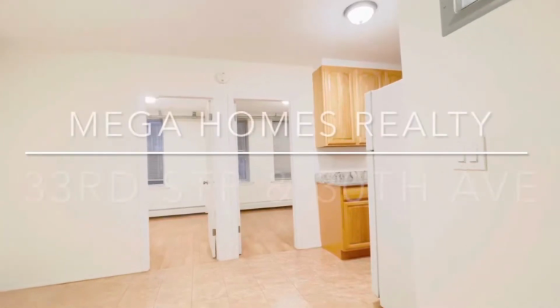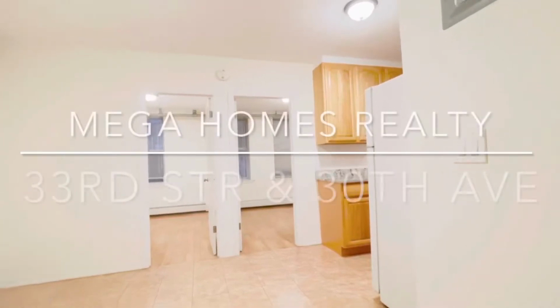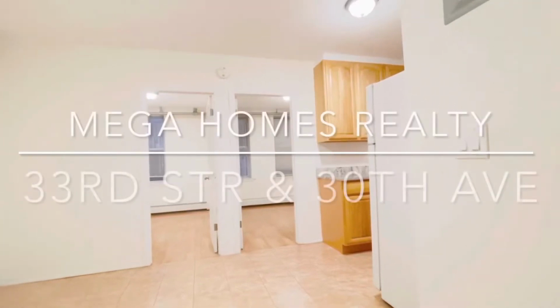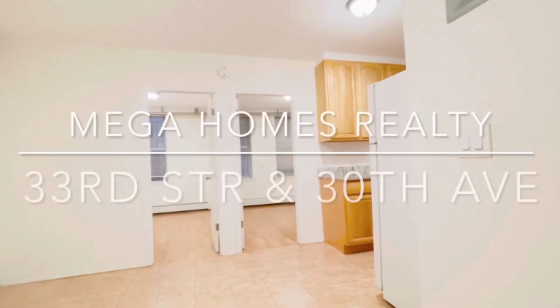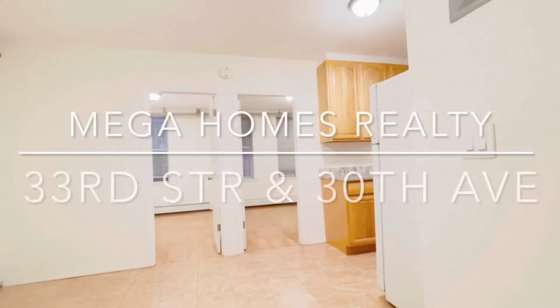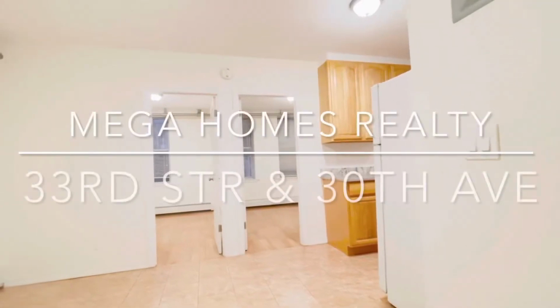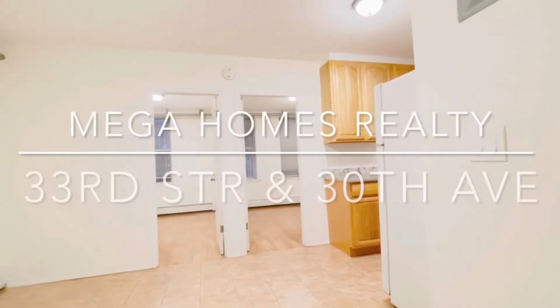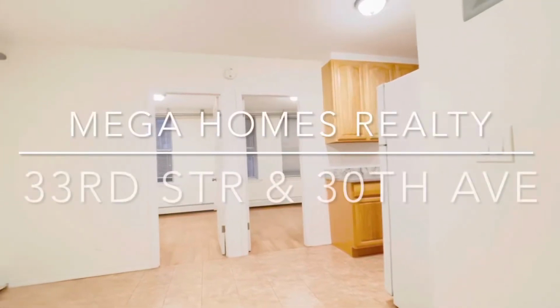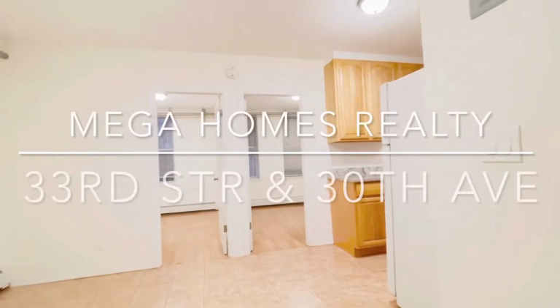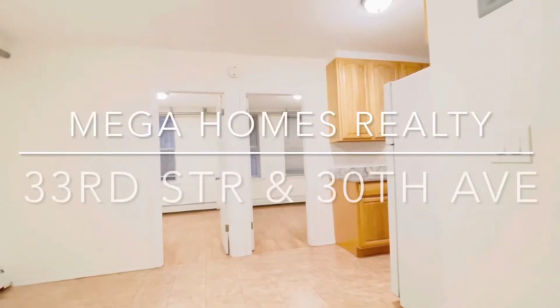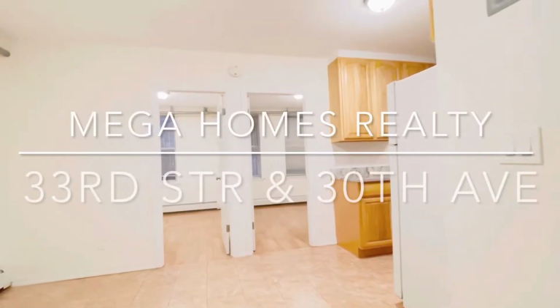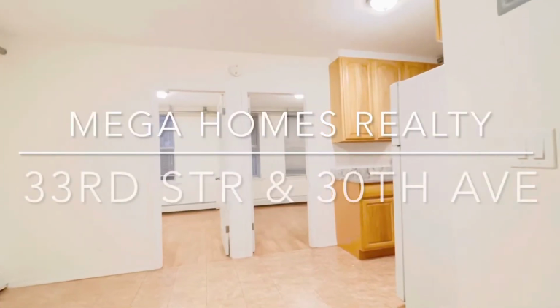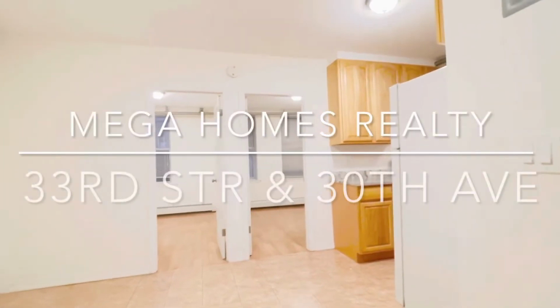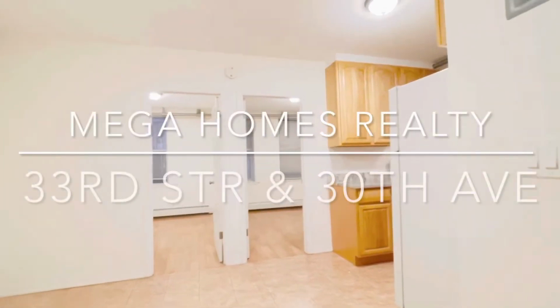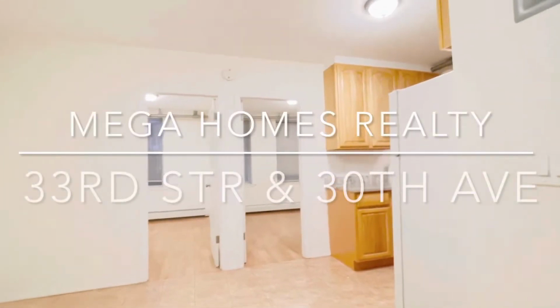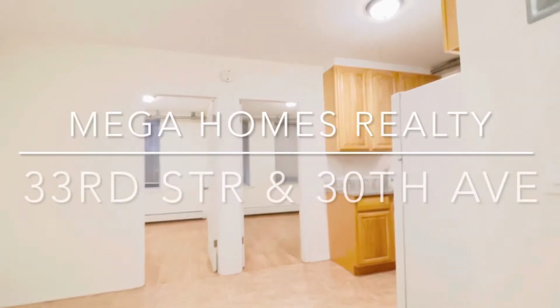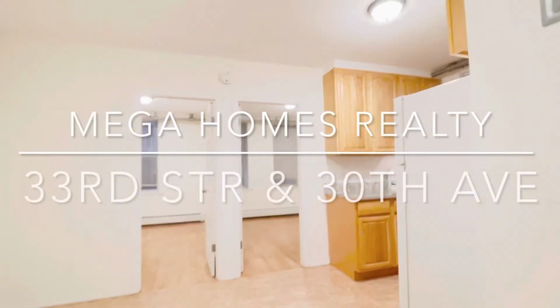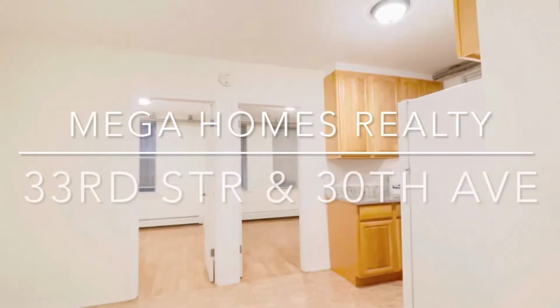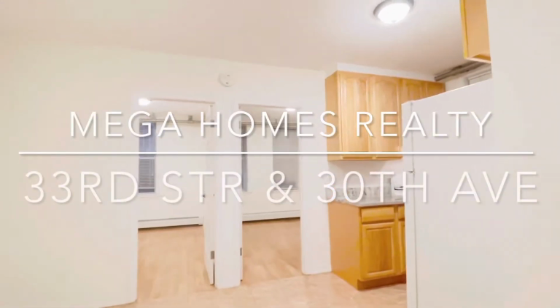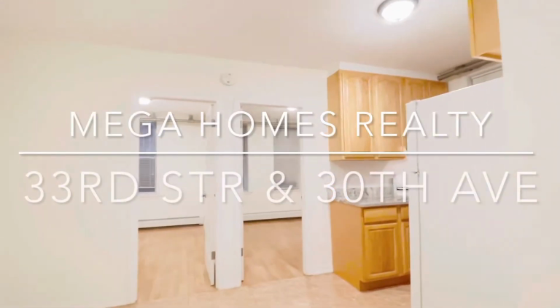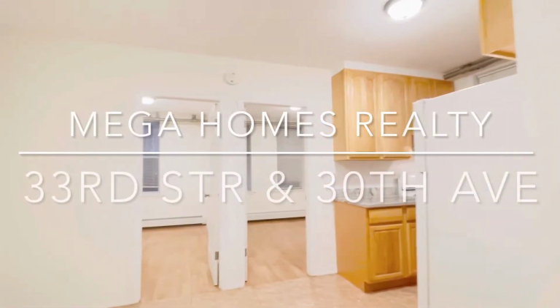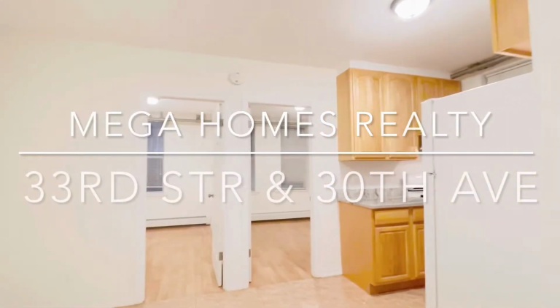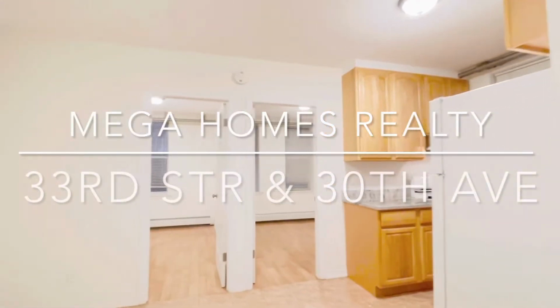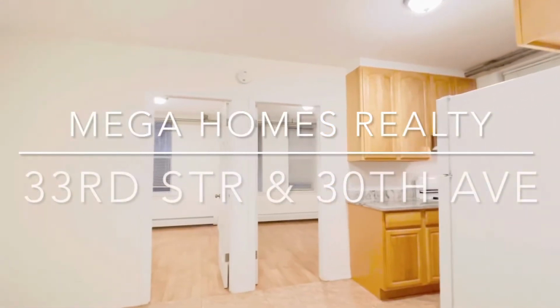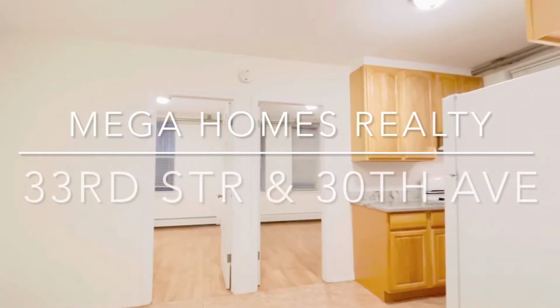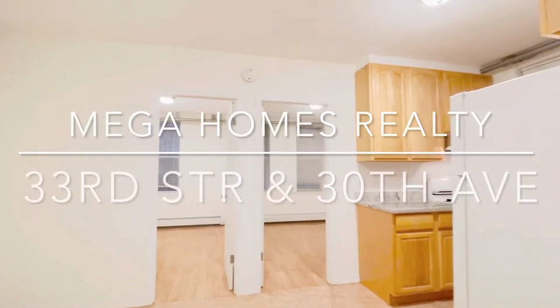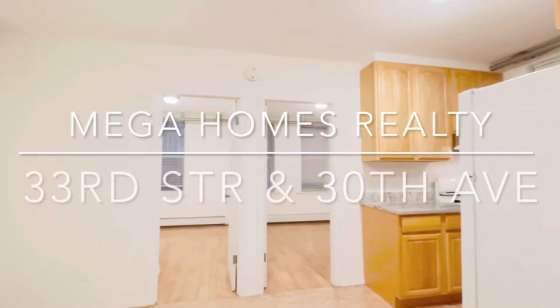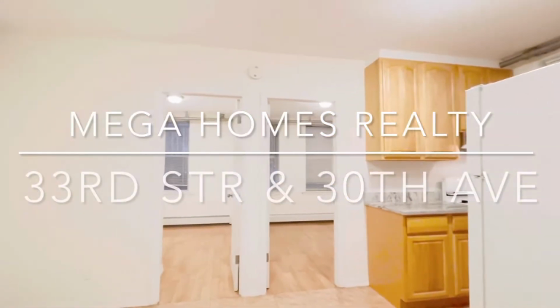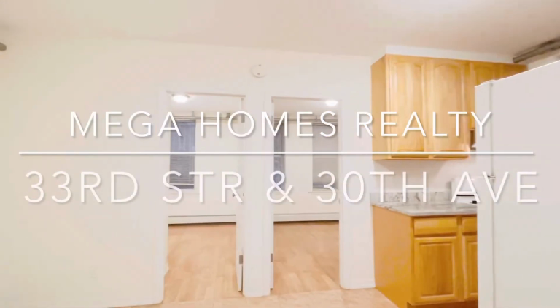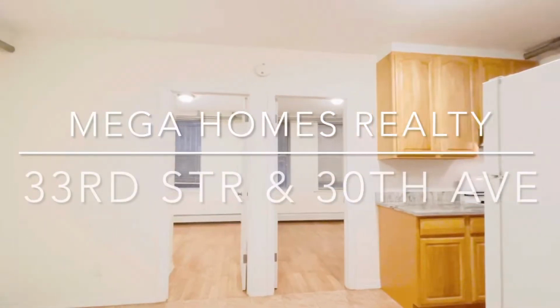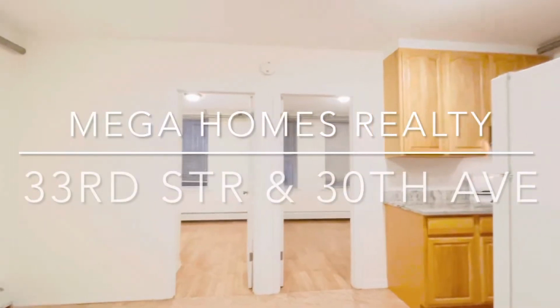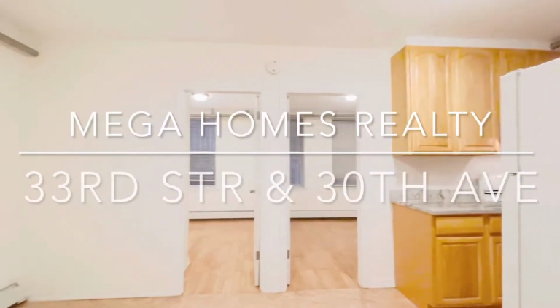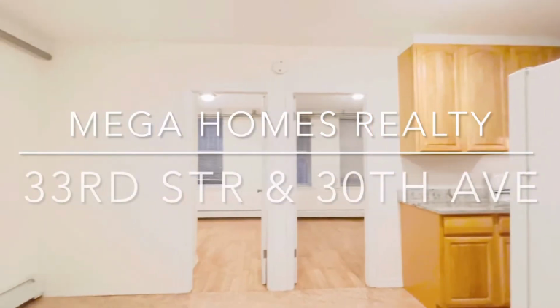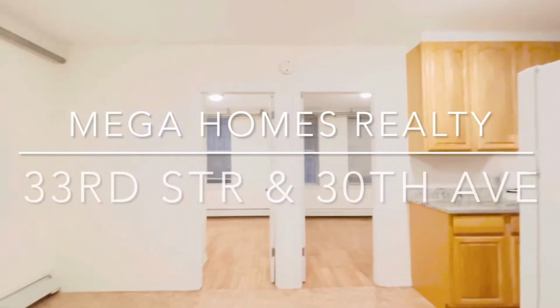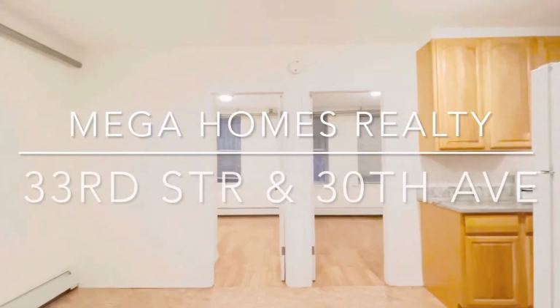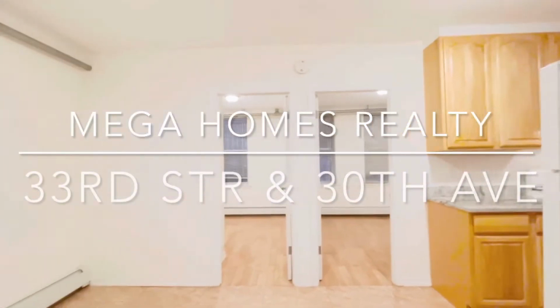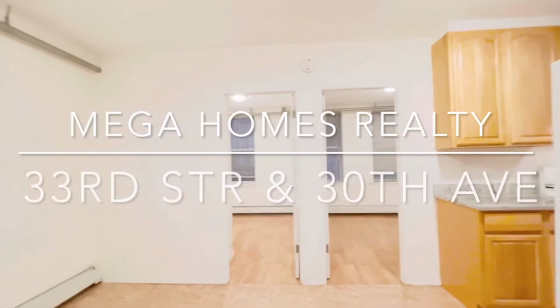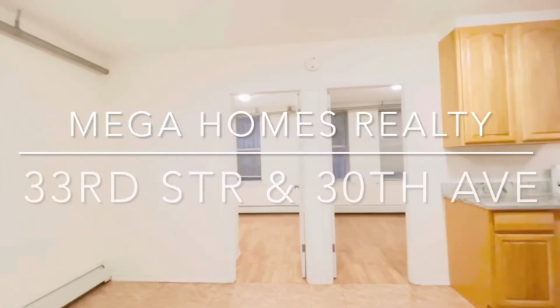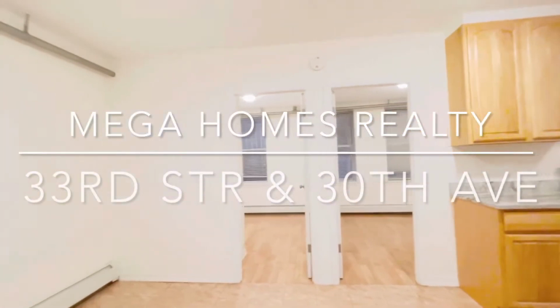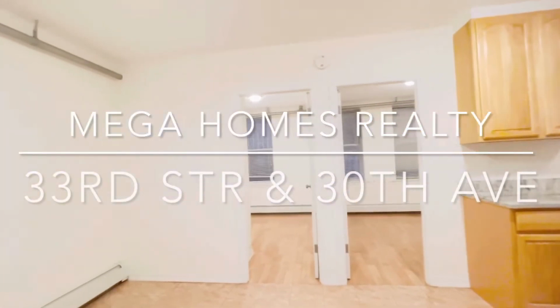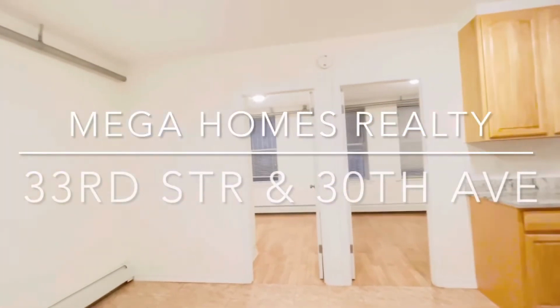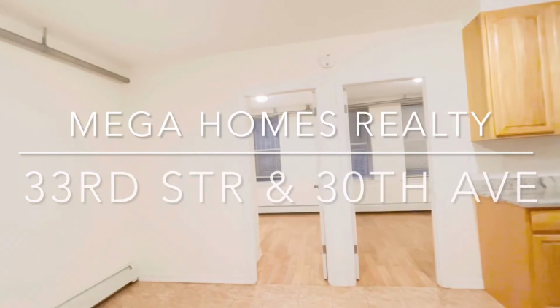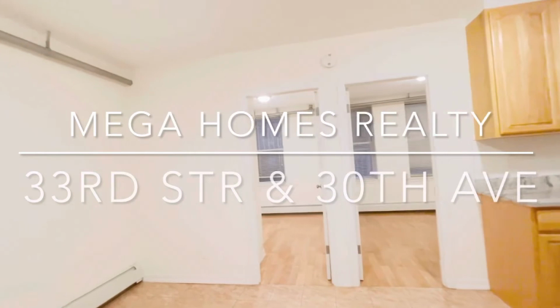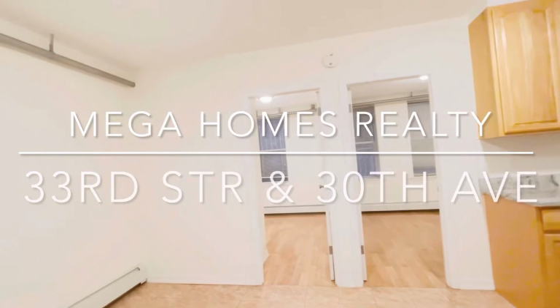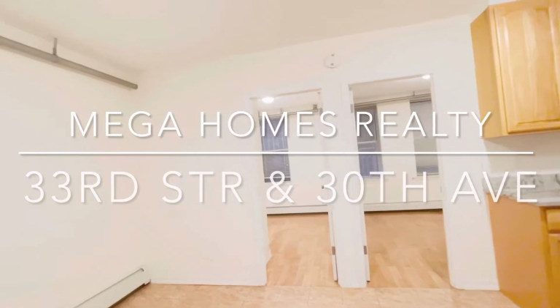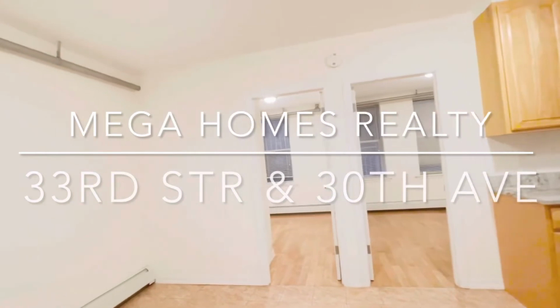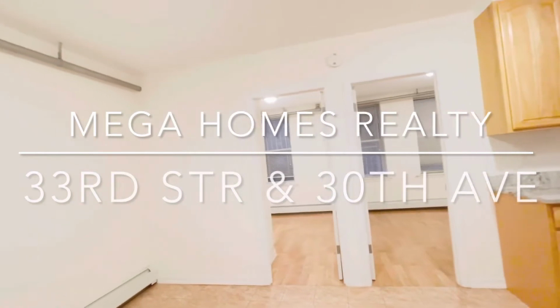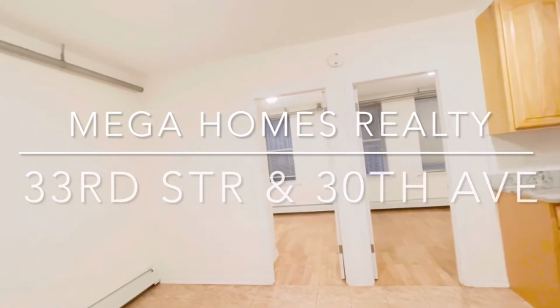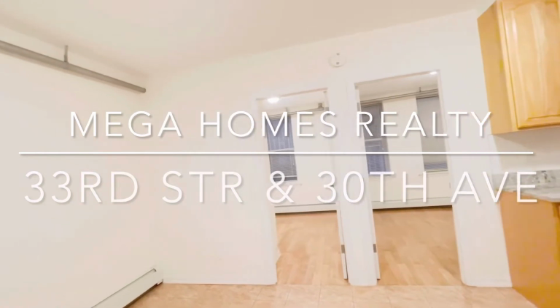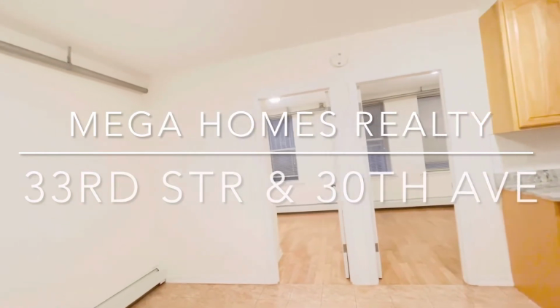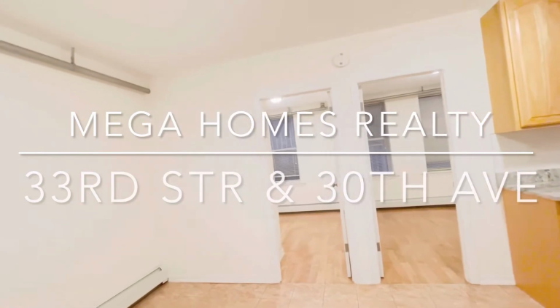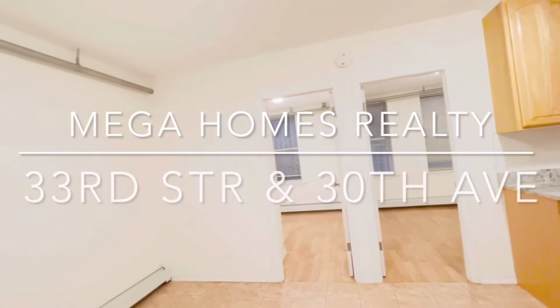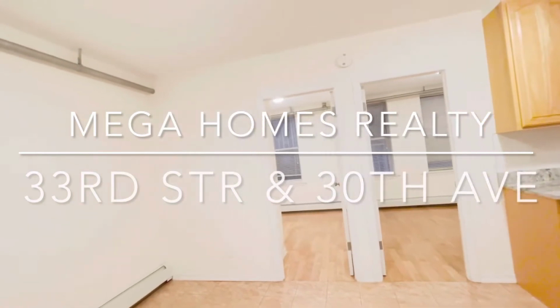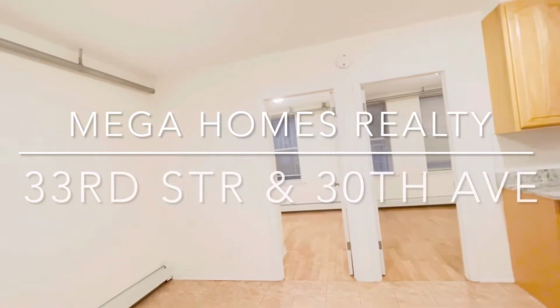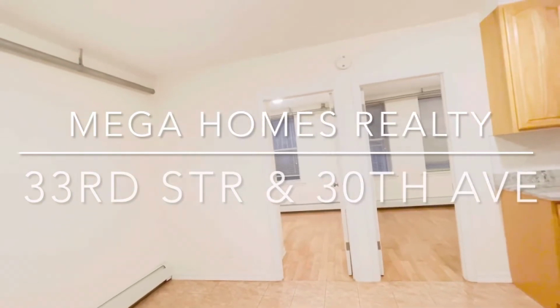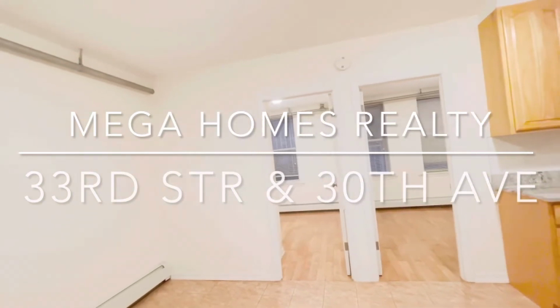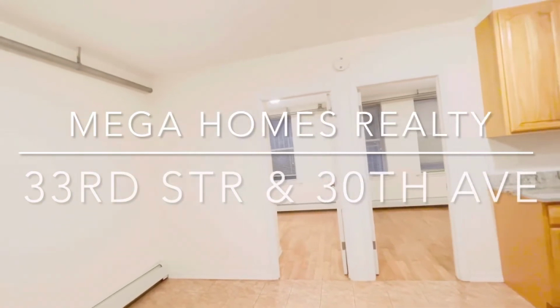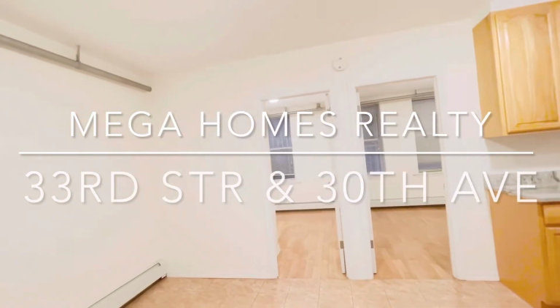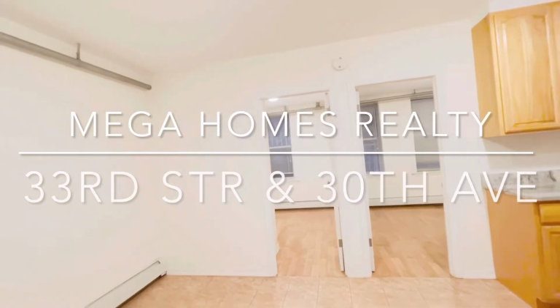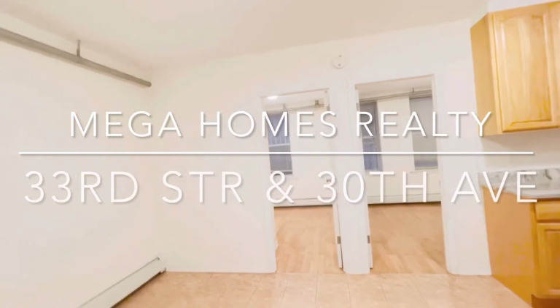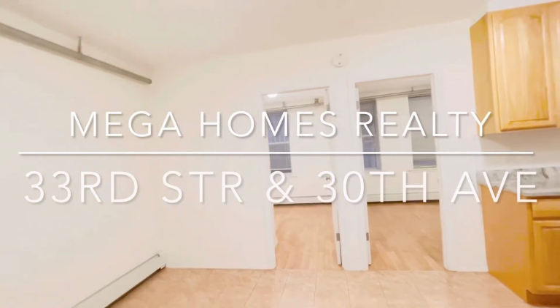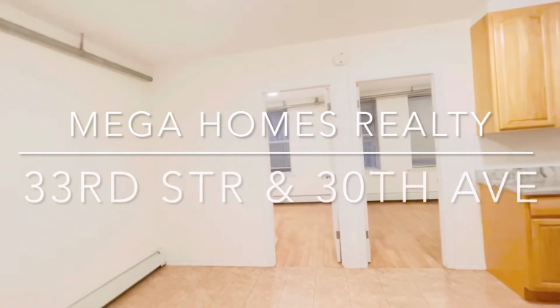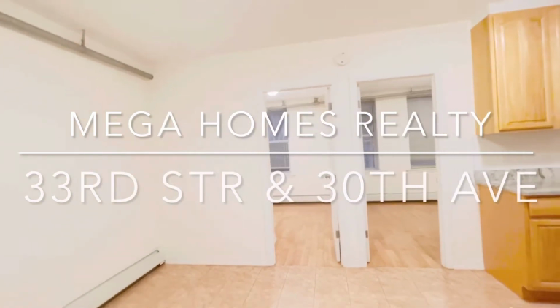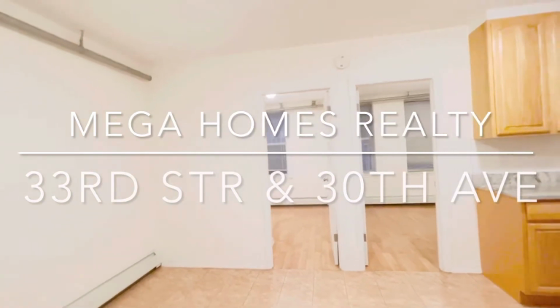Welcome to a beautiful newly renovated cellar apartment. It's a one-bedroom with office.